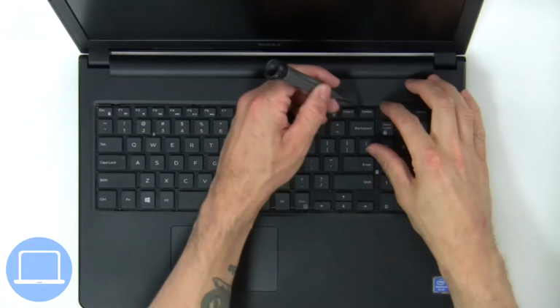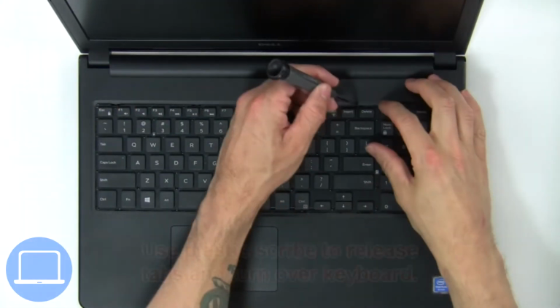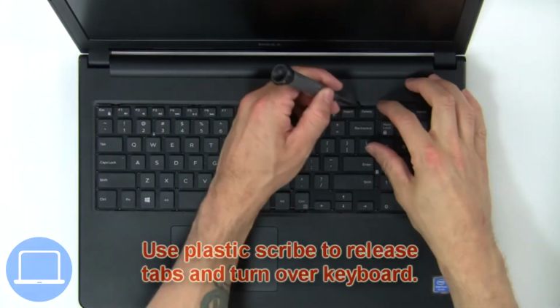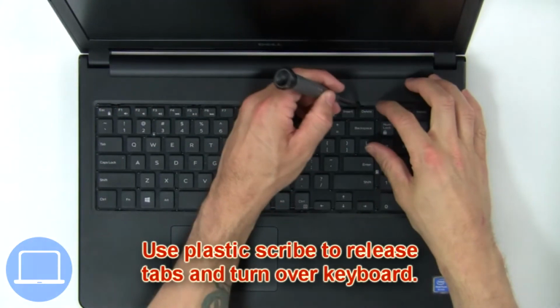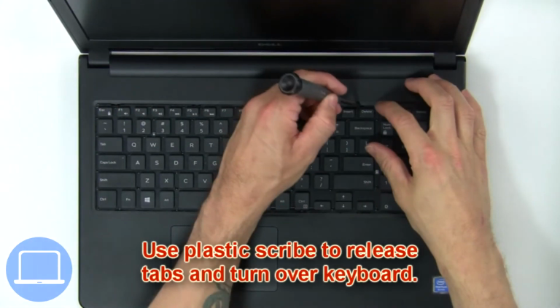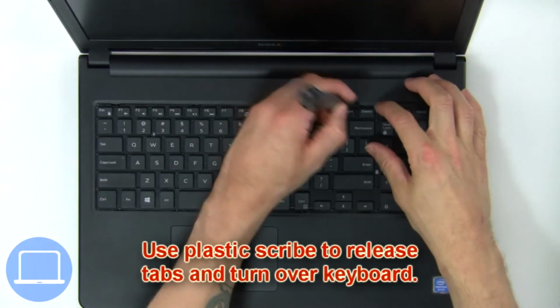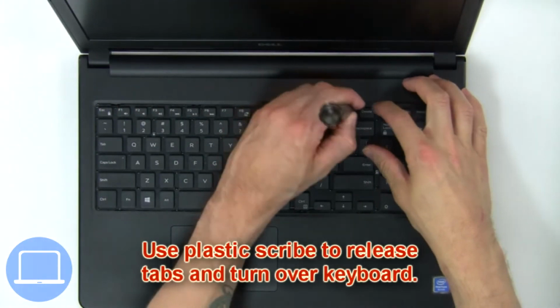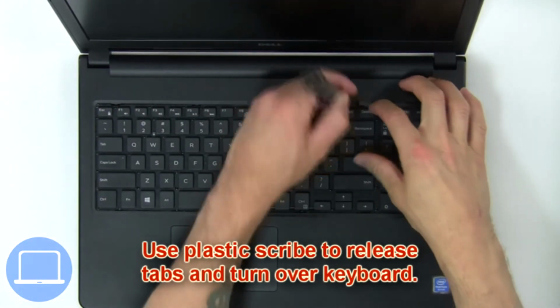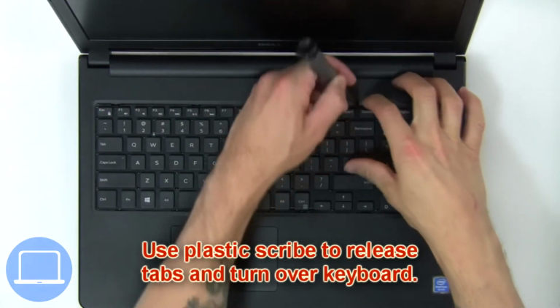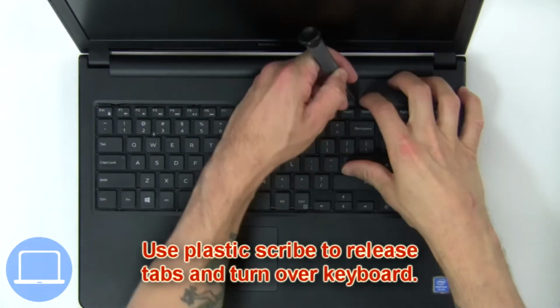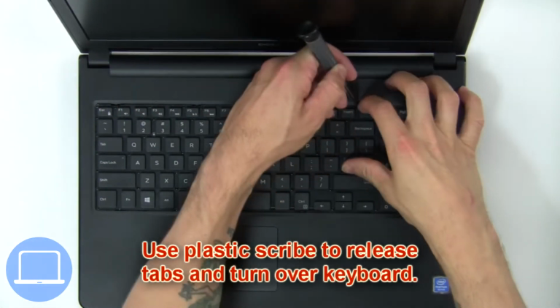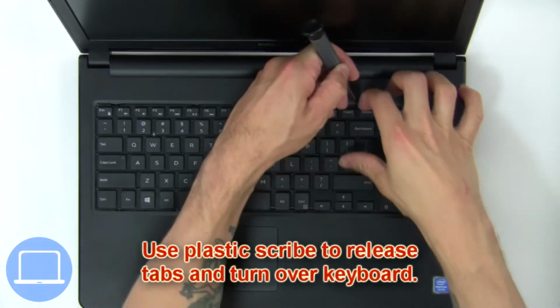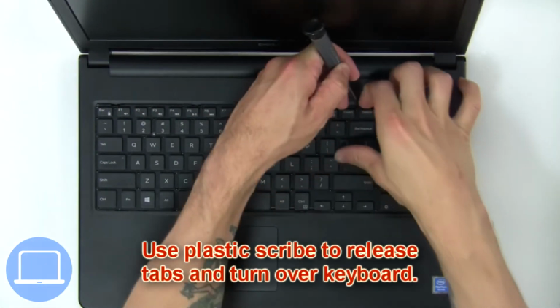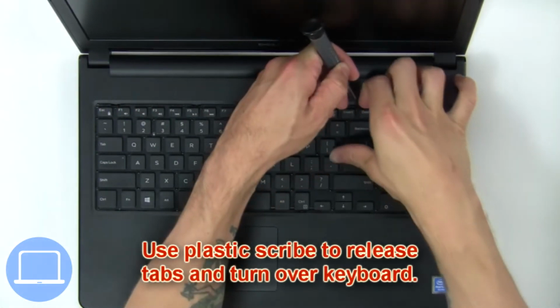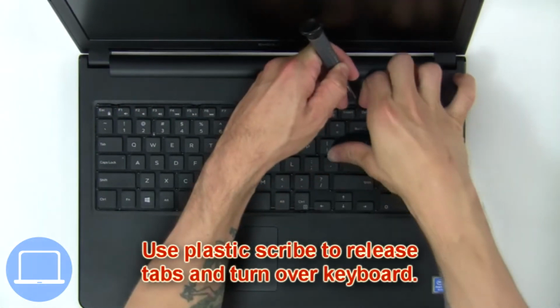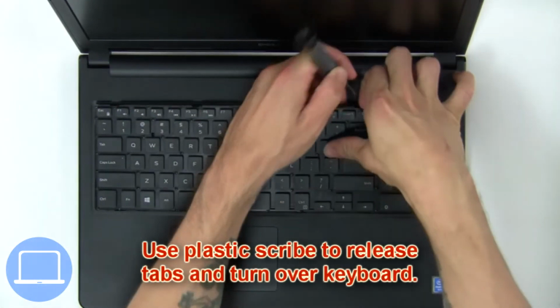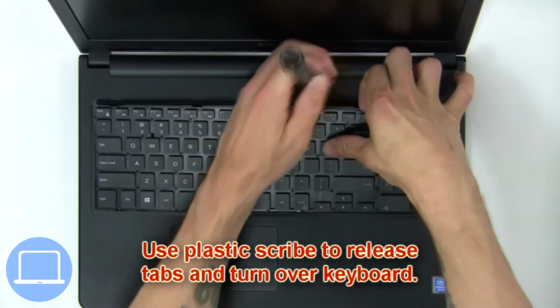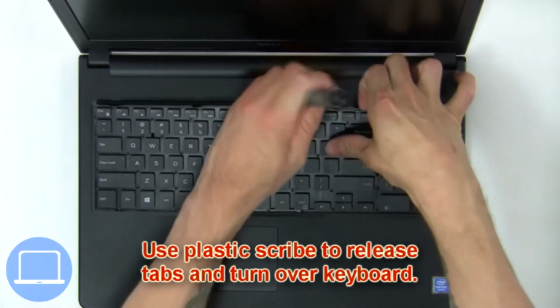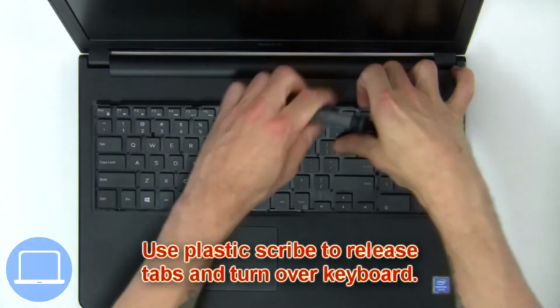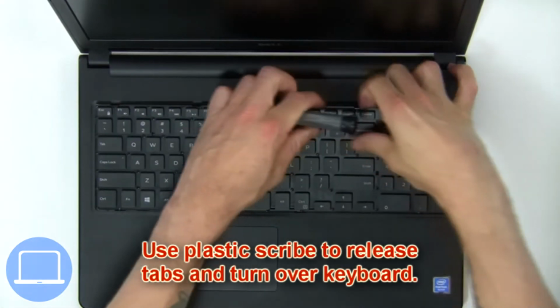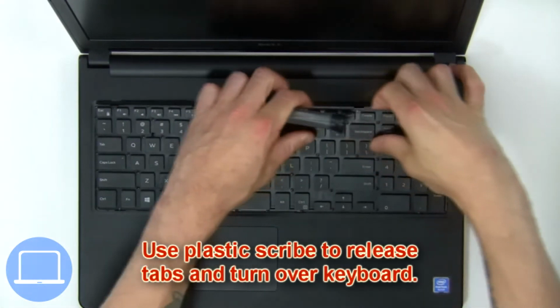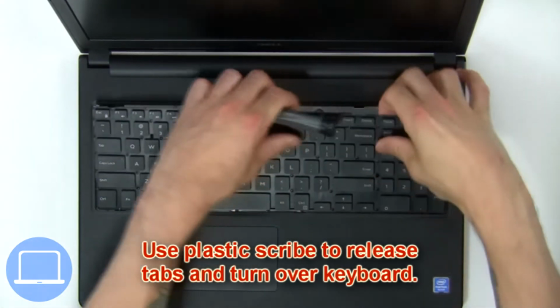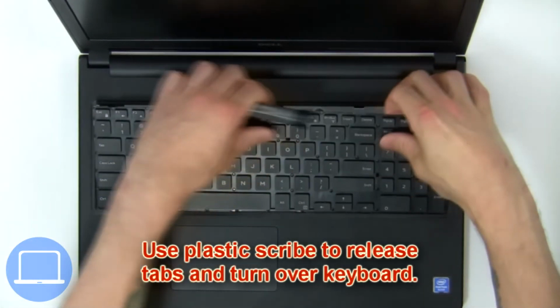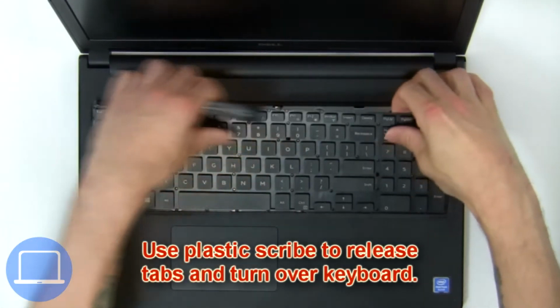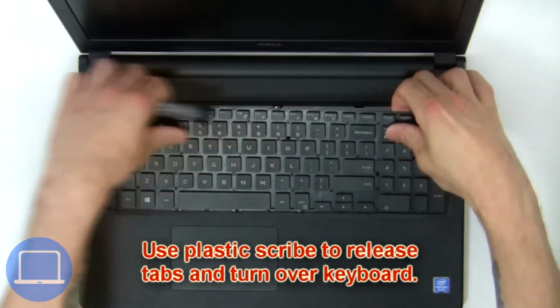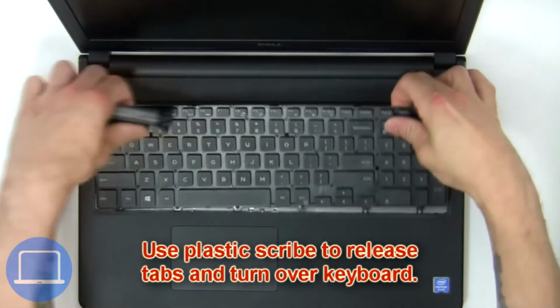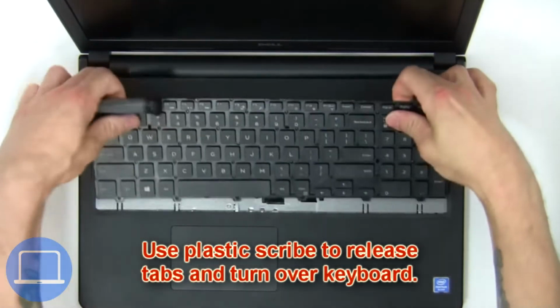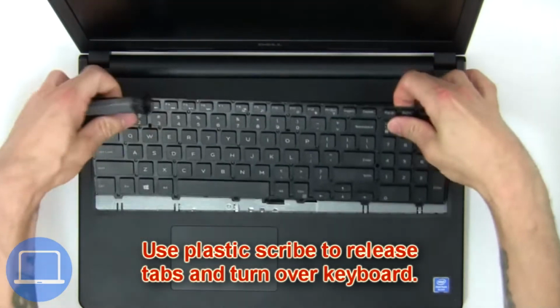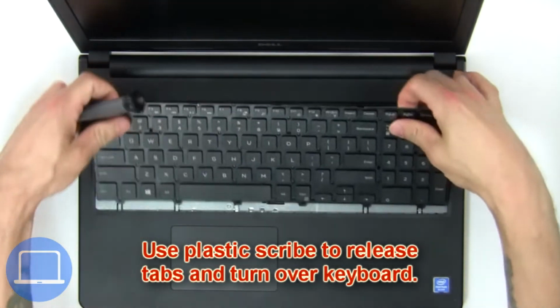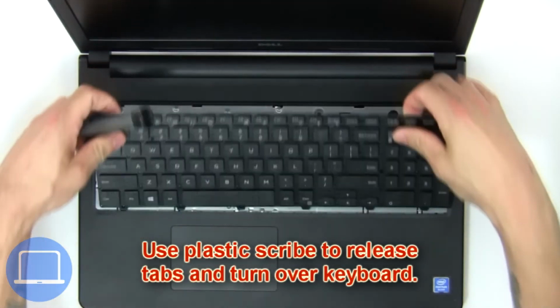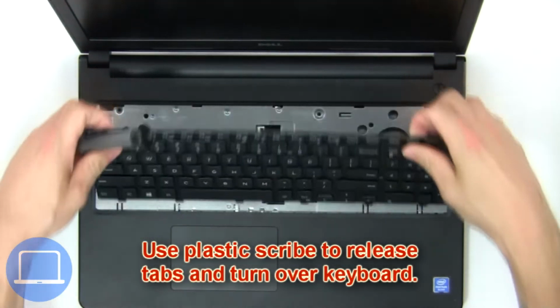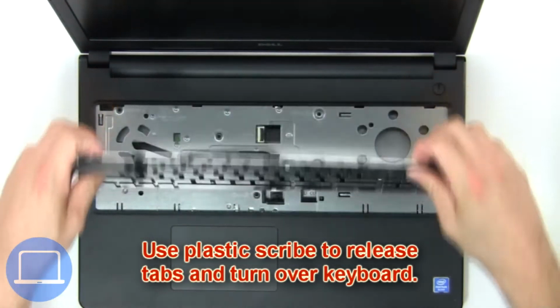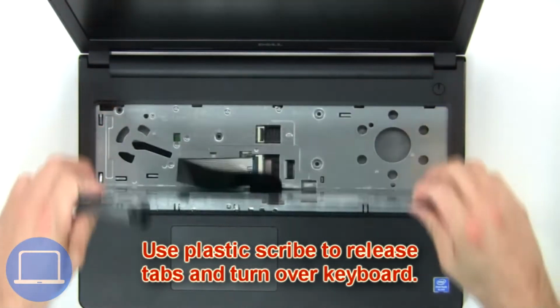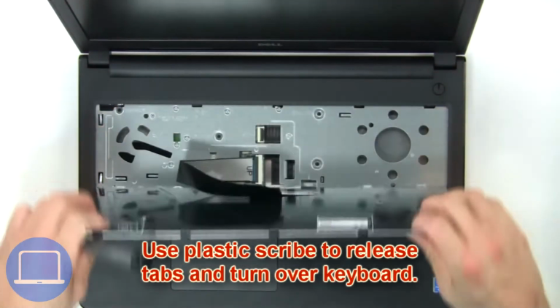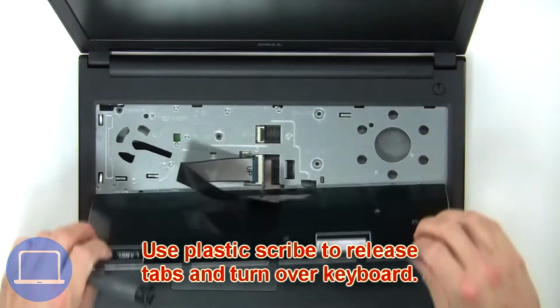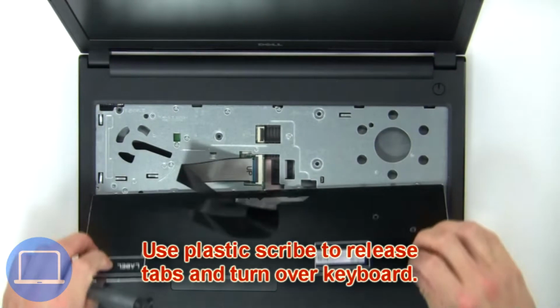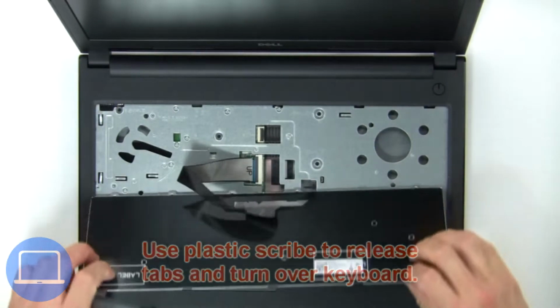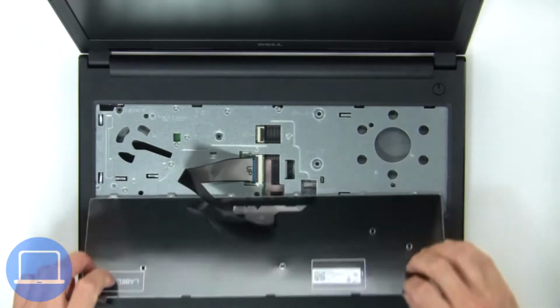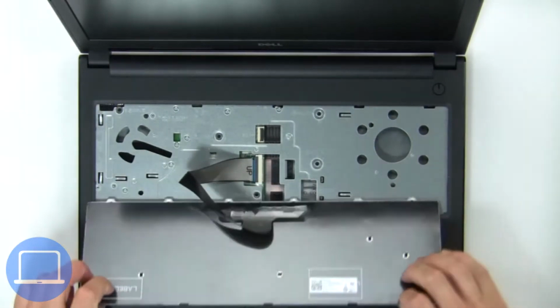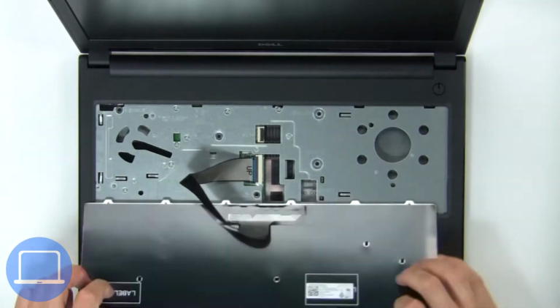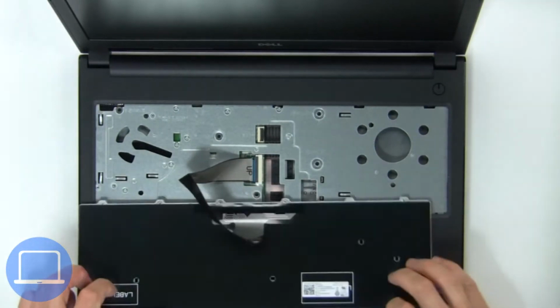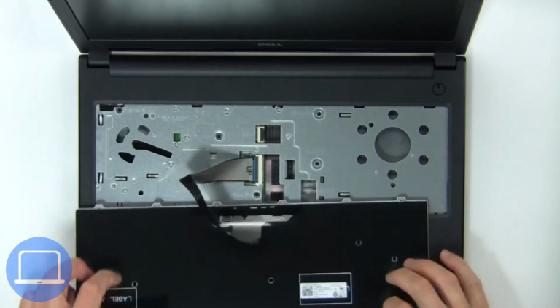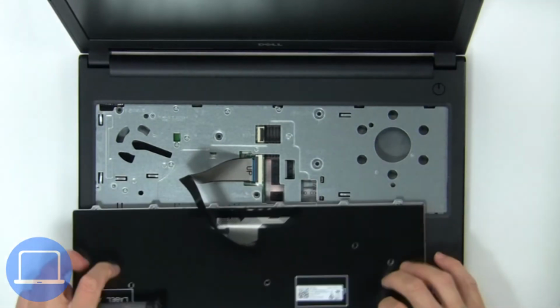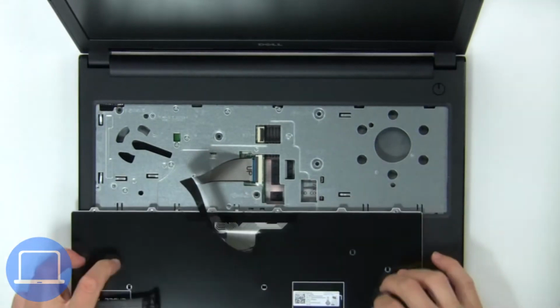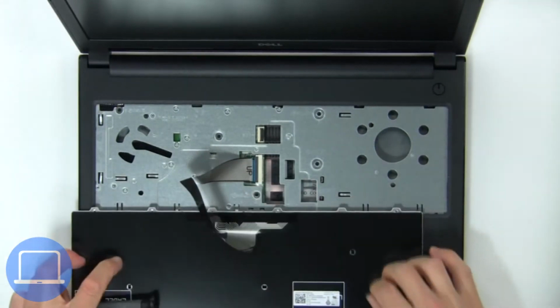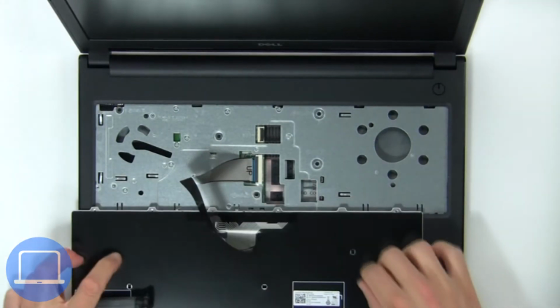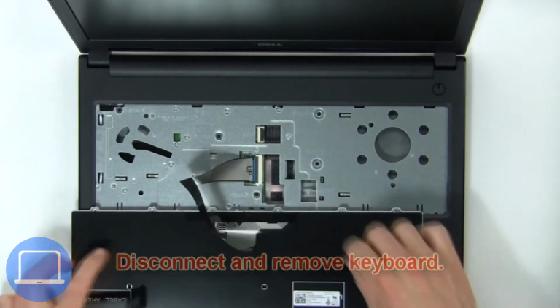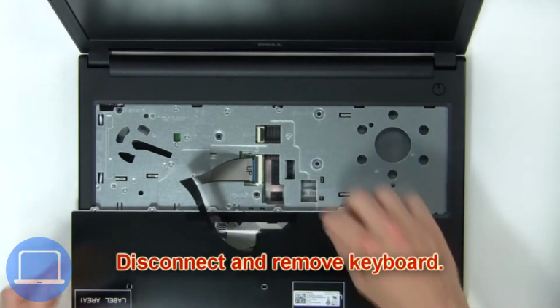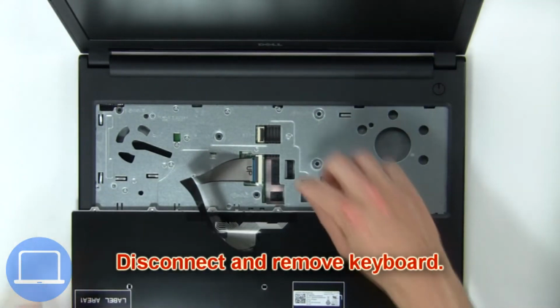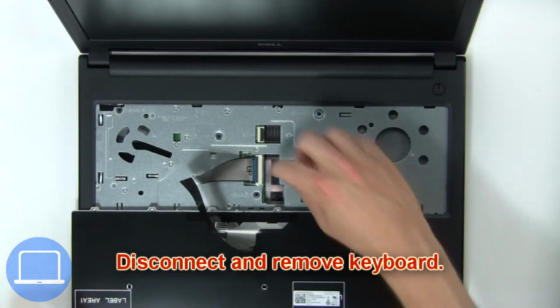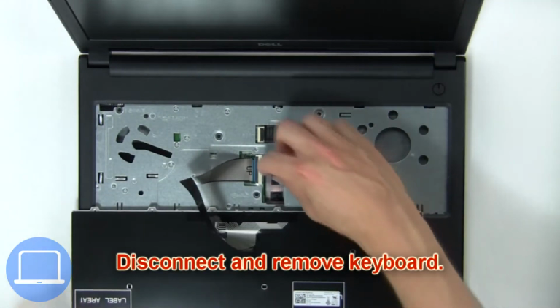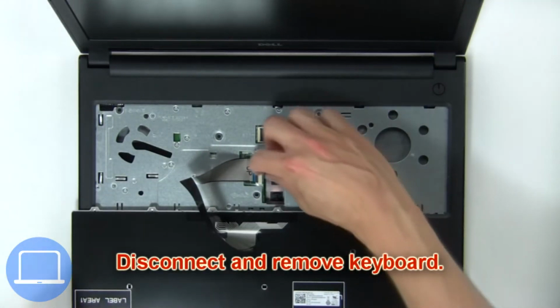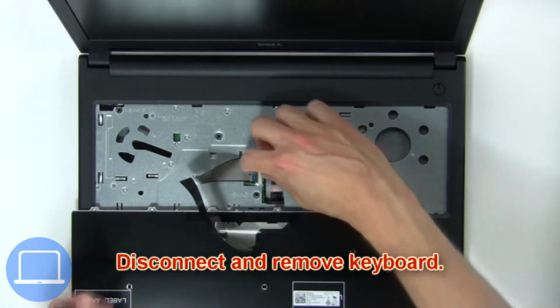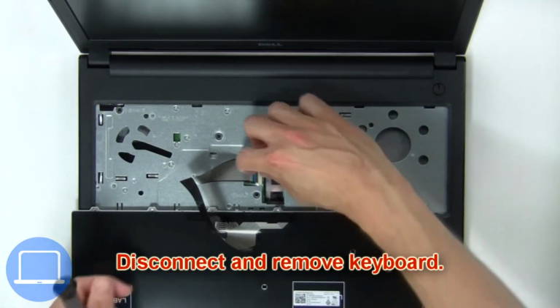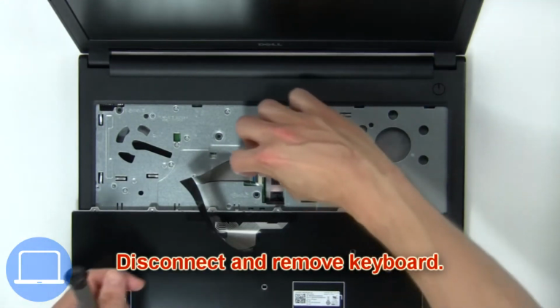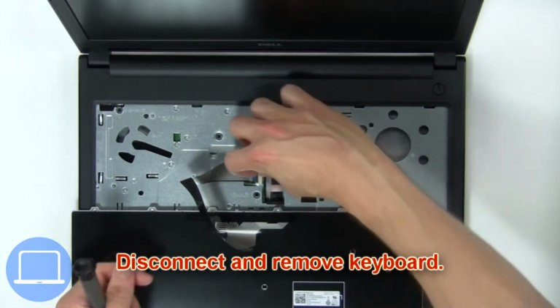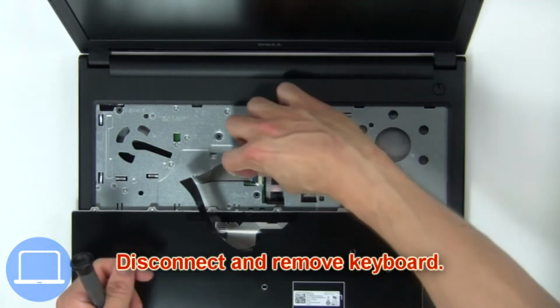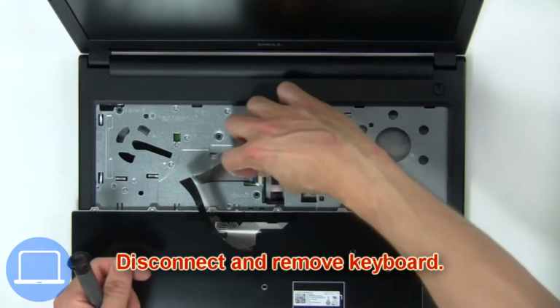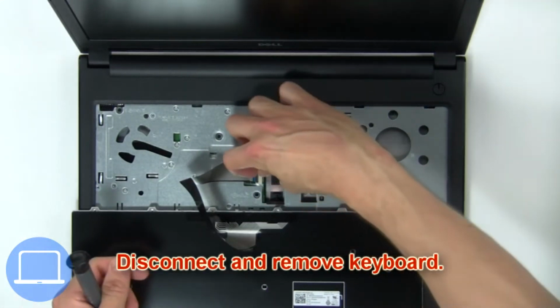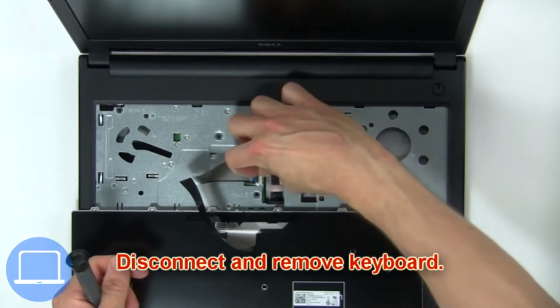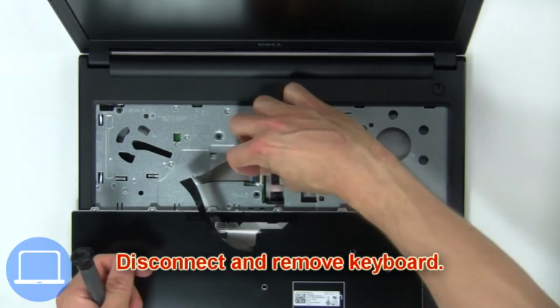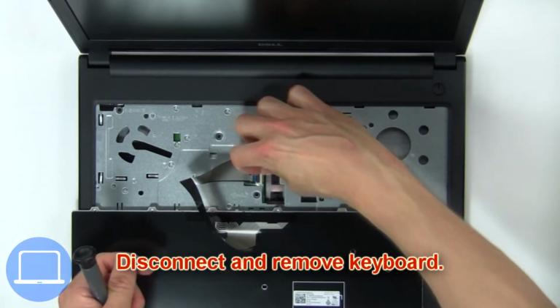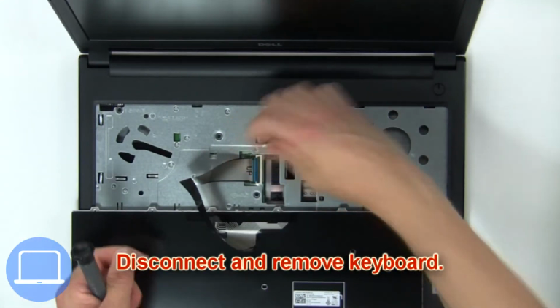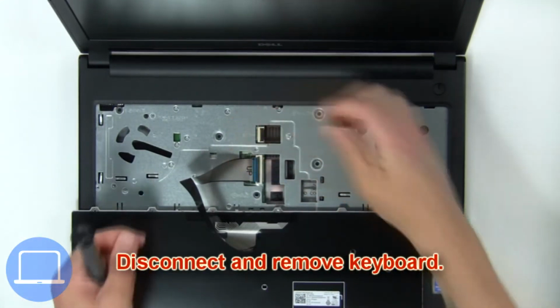Now use a plastic scribe to release tabs and turn over keyboard. Then disconnect and remove keyboard.